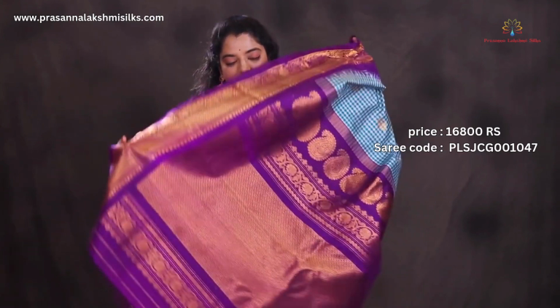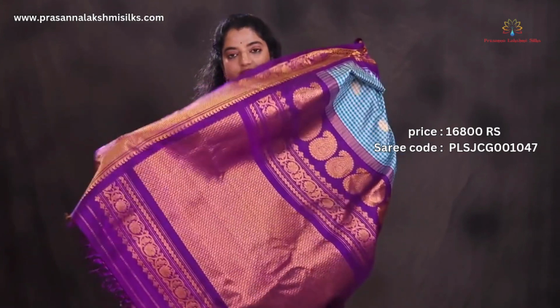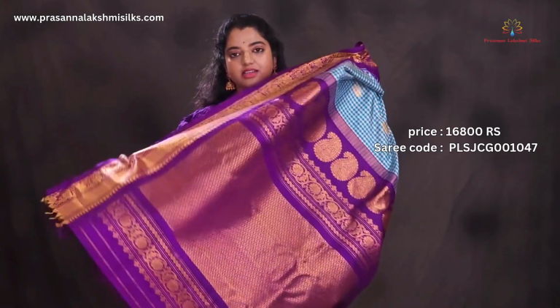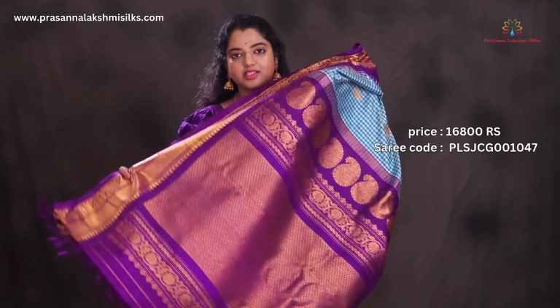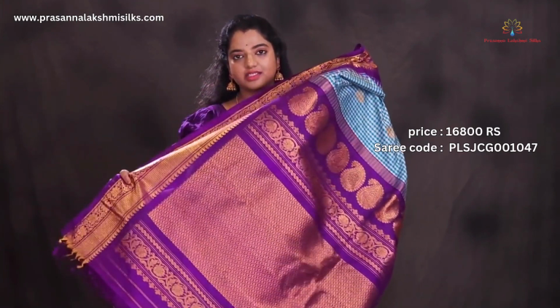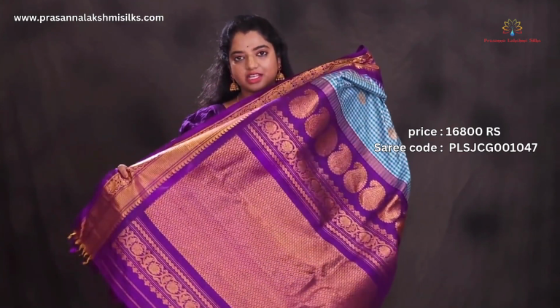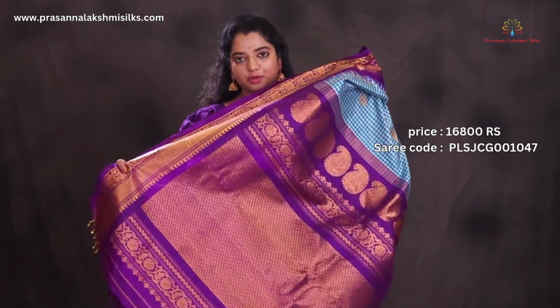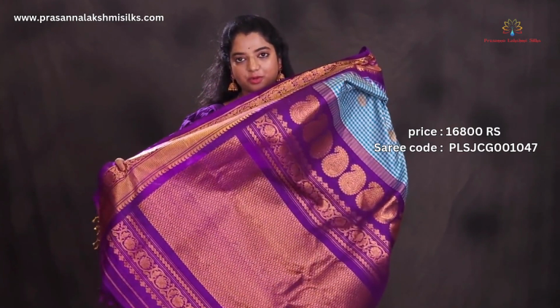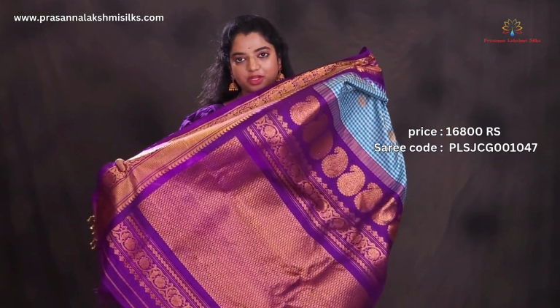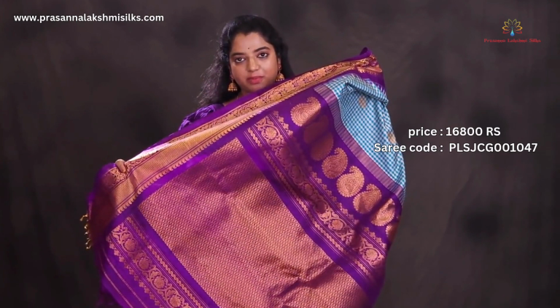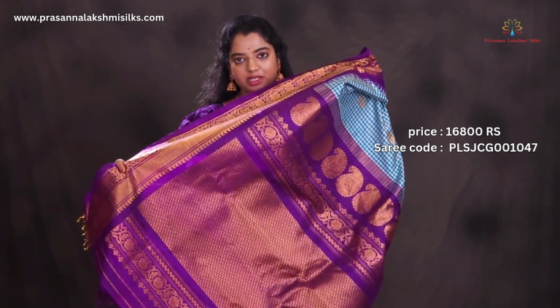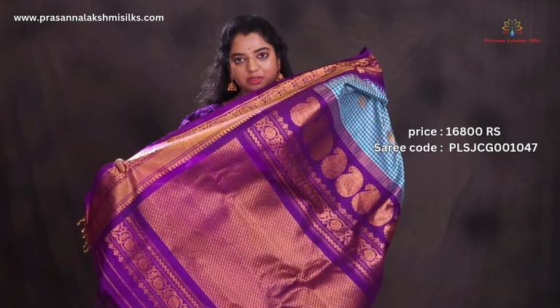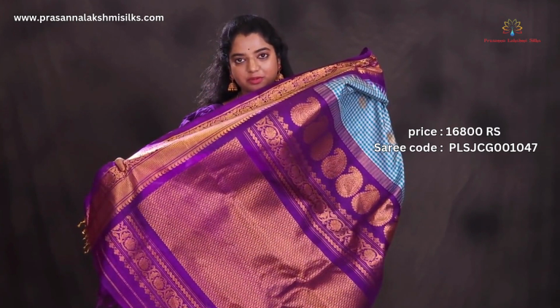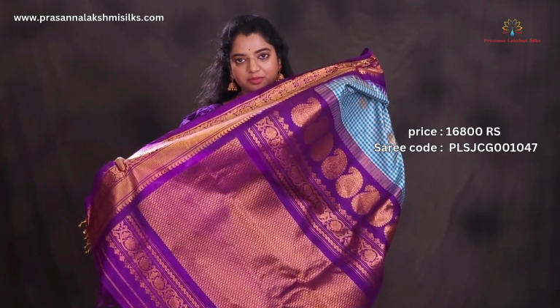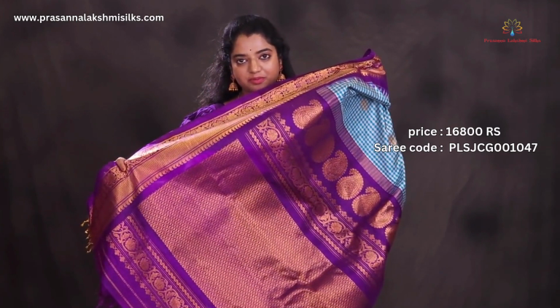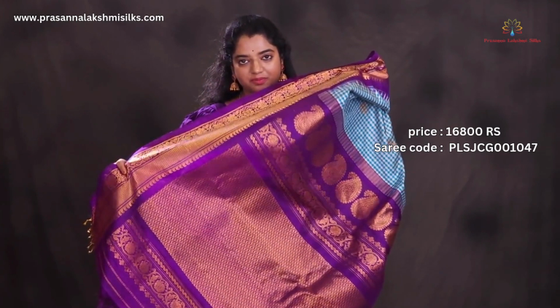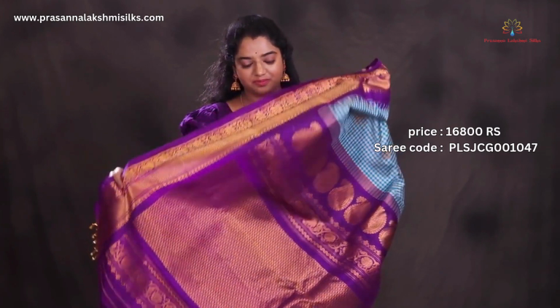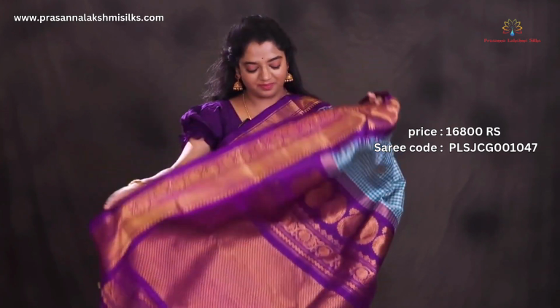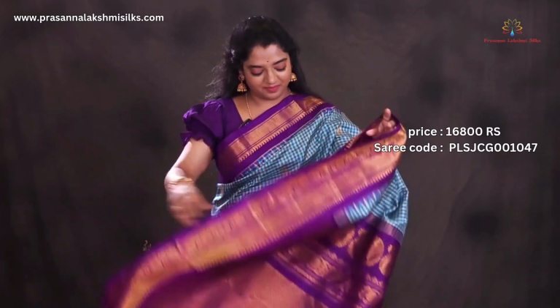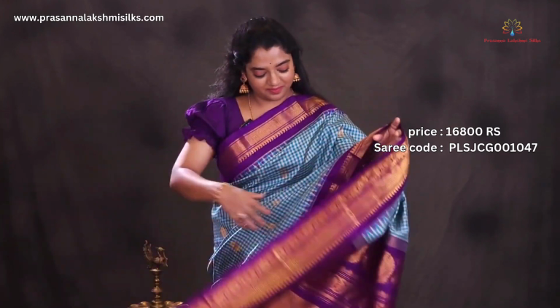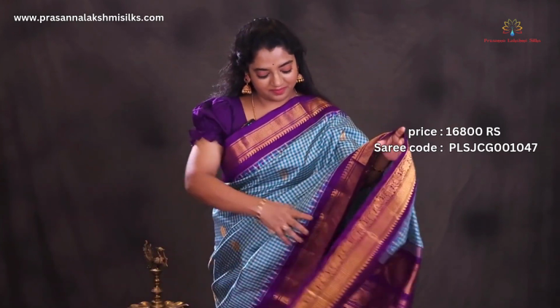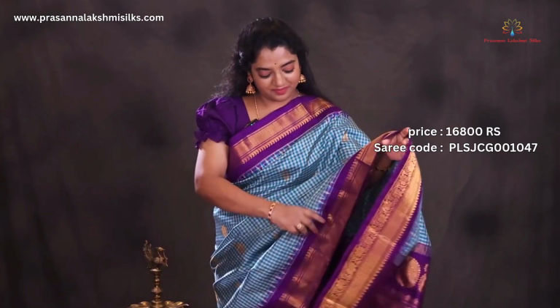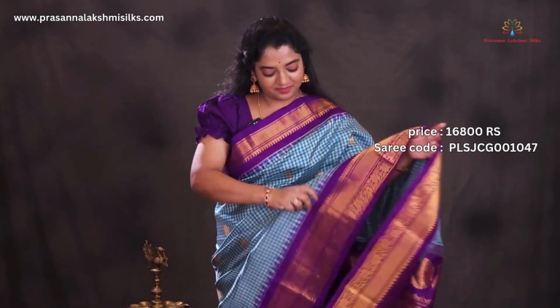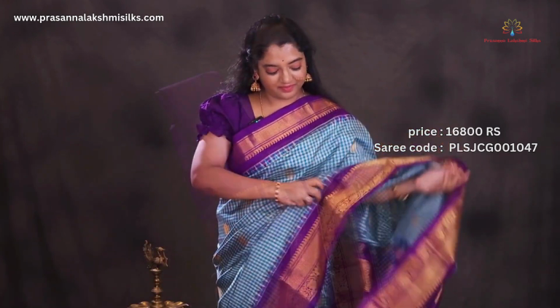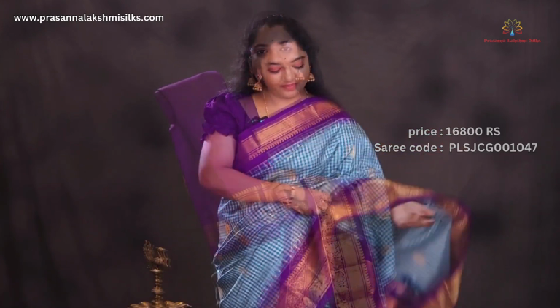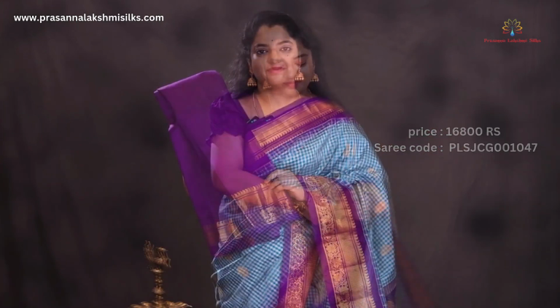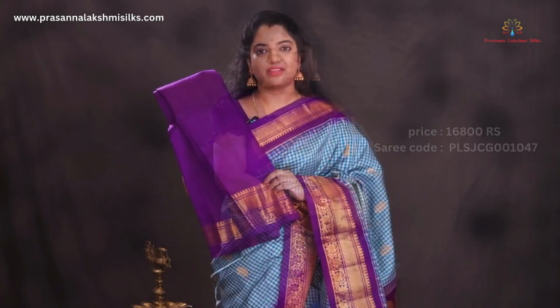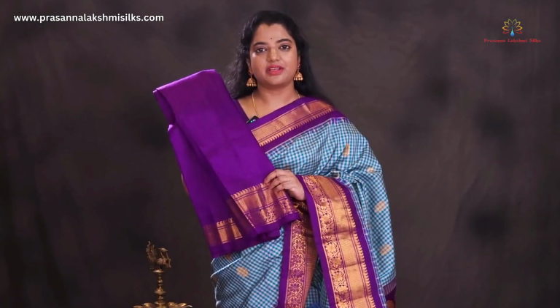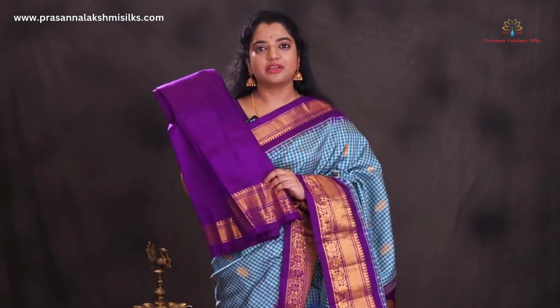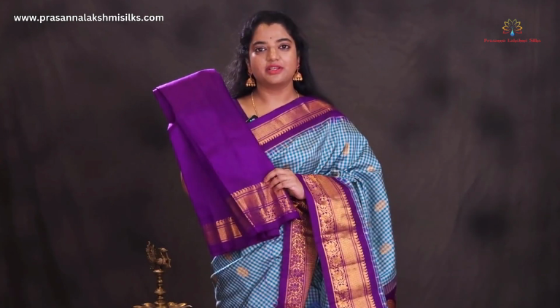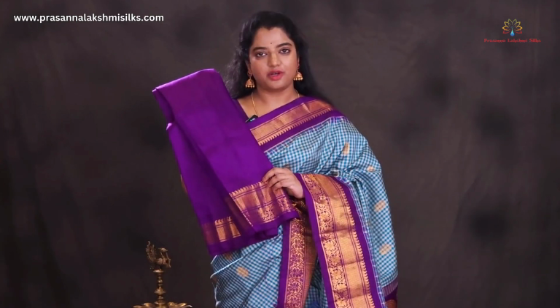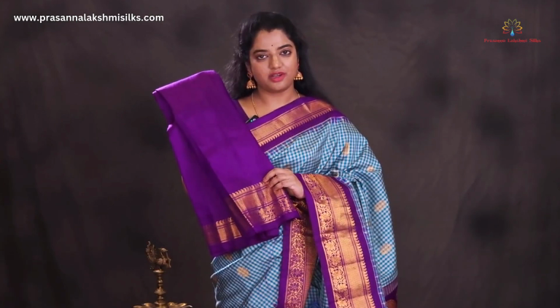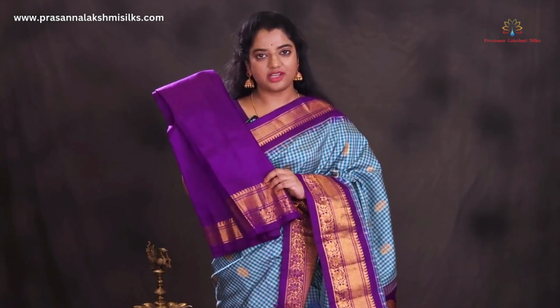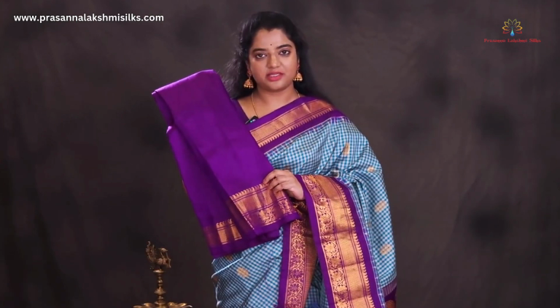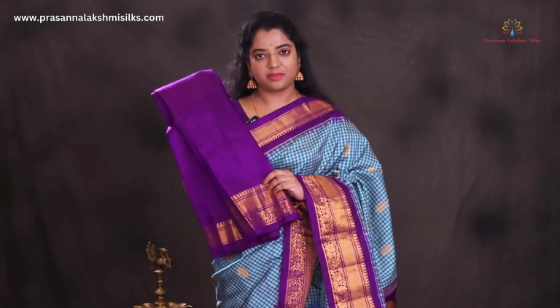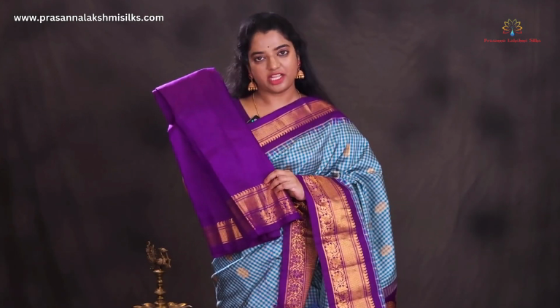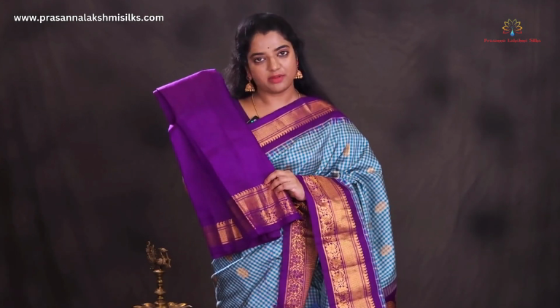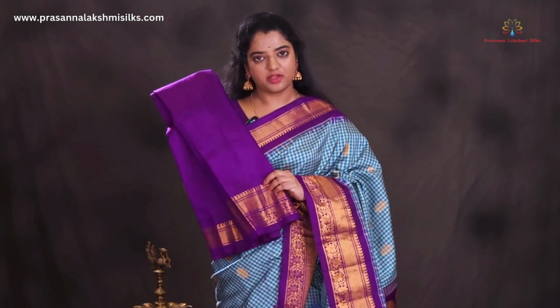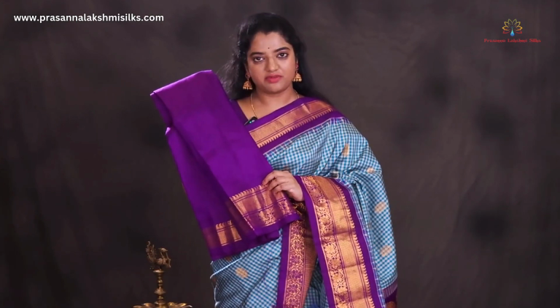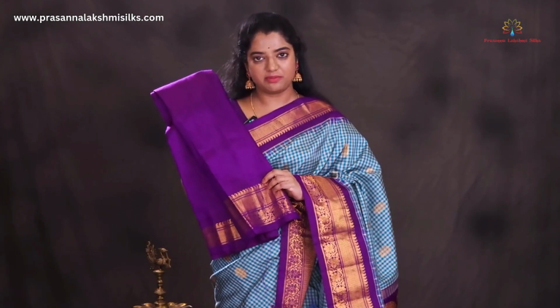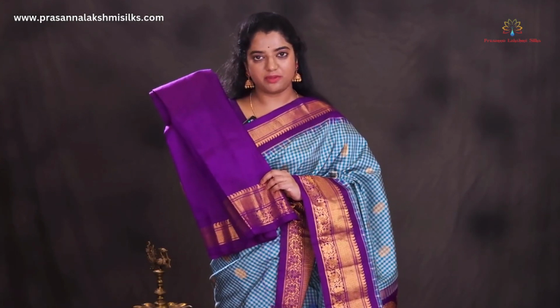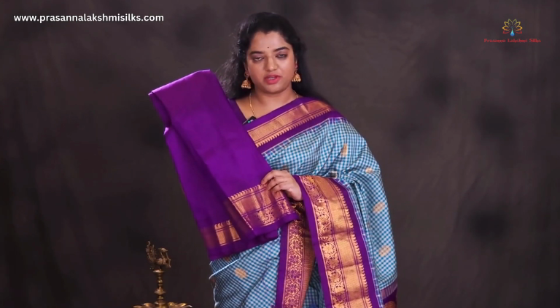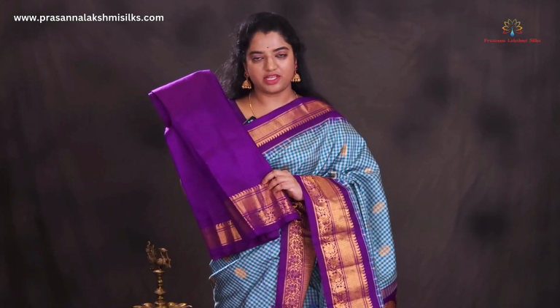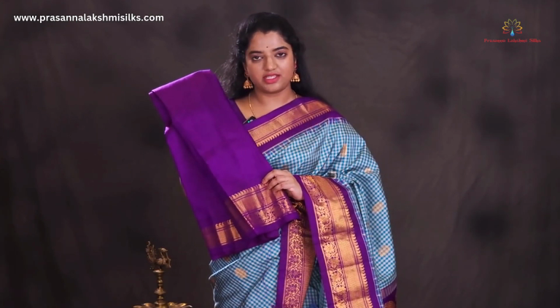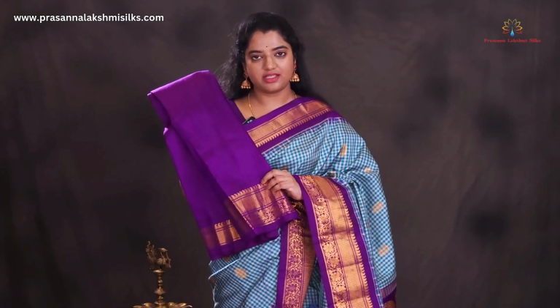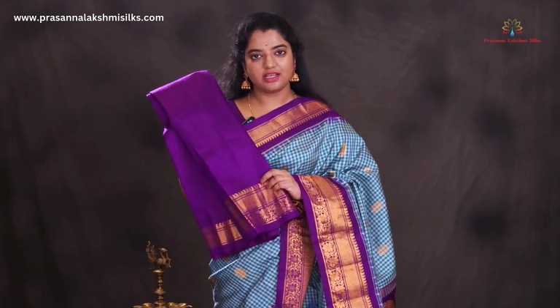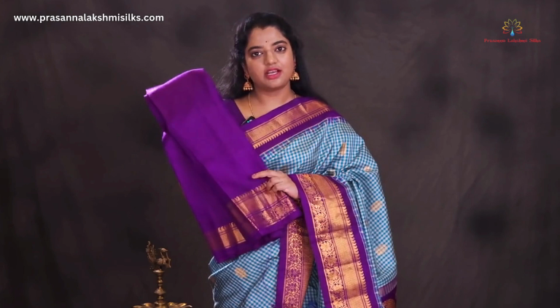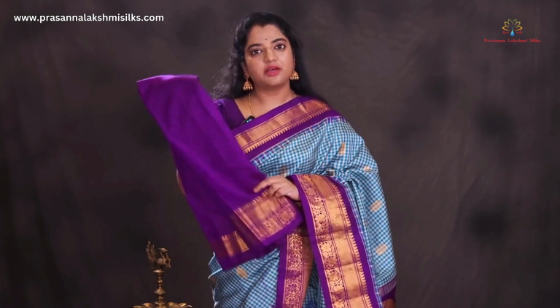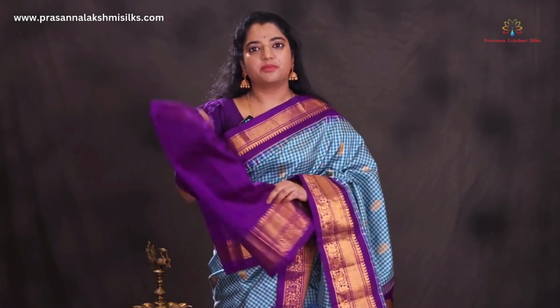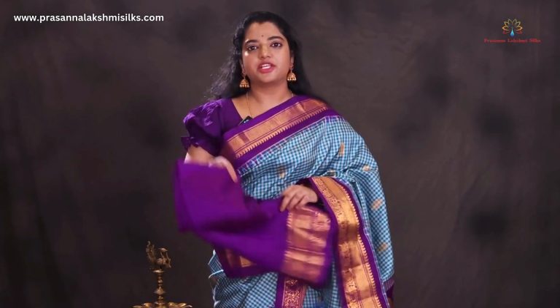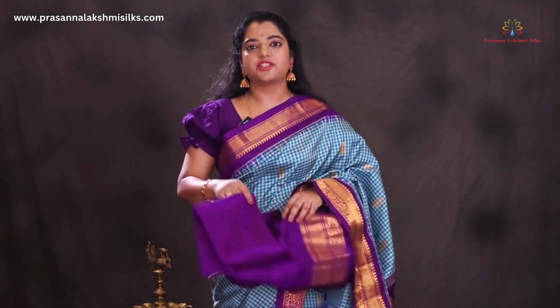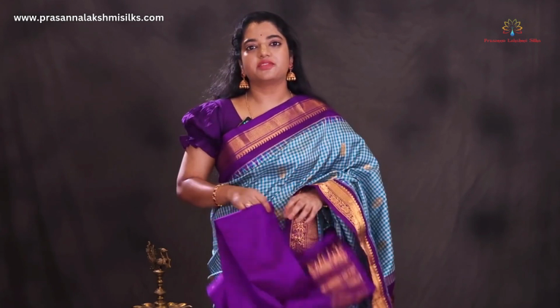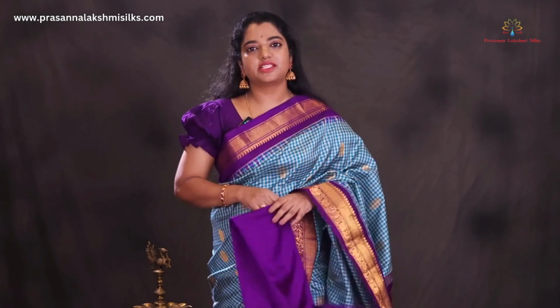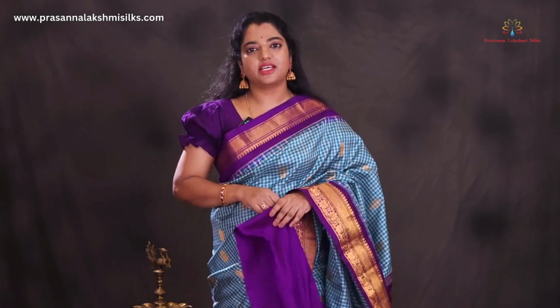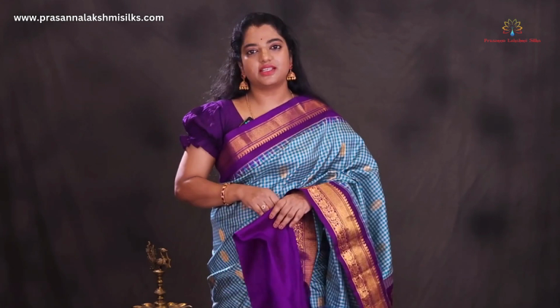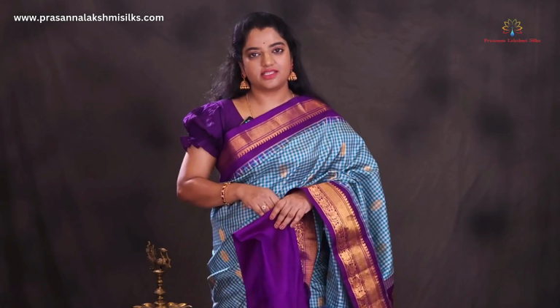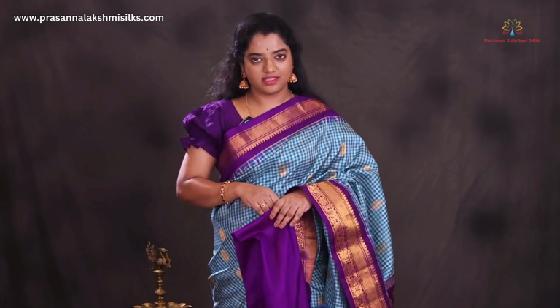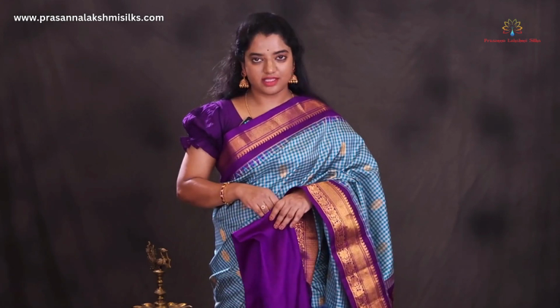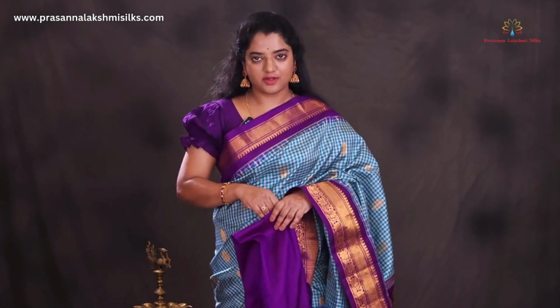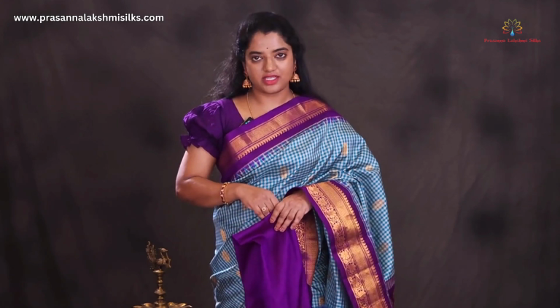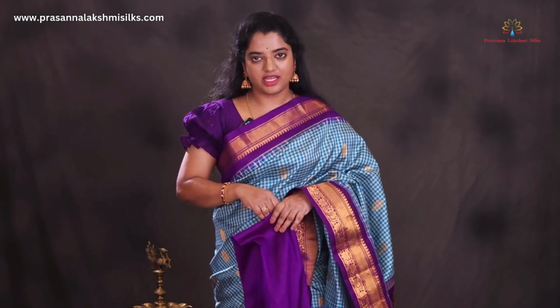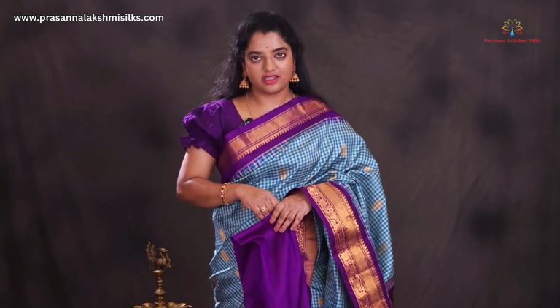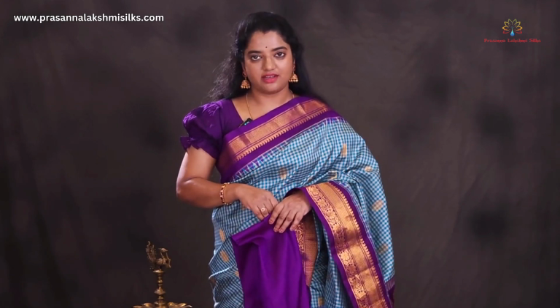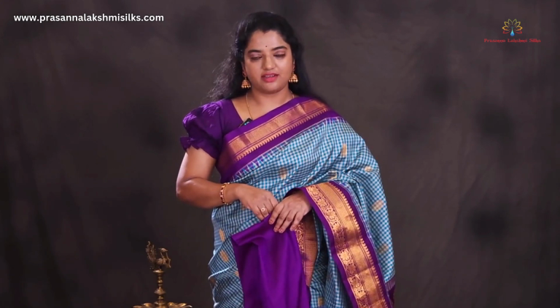Rich zari woven pallu, contrast plain gloss with borders. Price of this saree is 16,800.